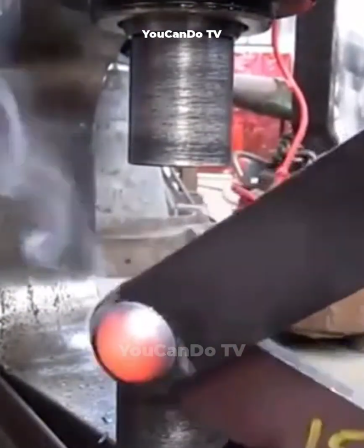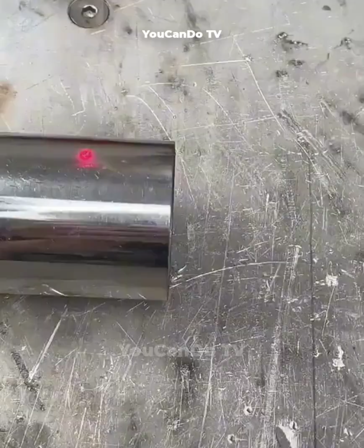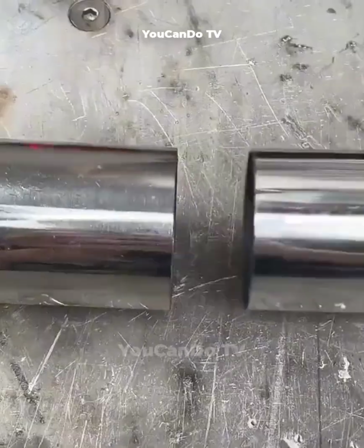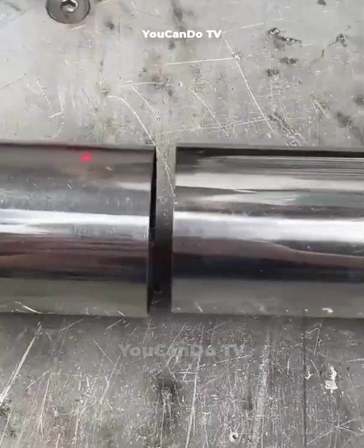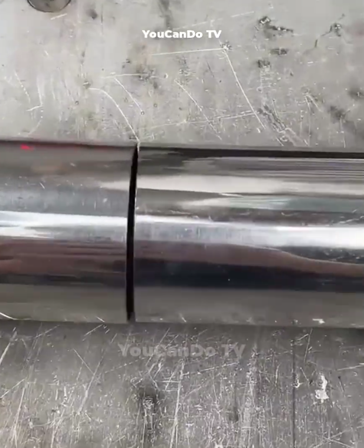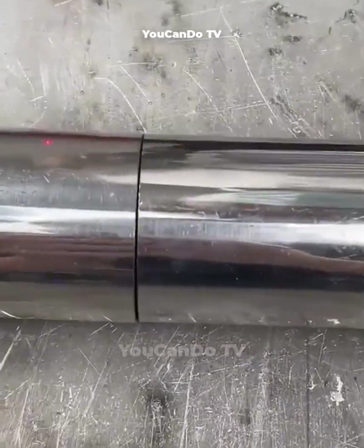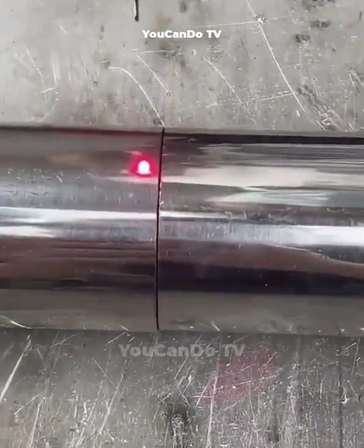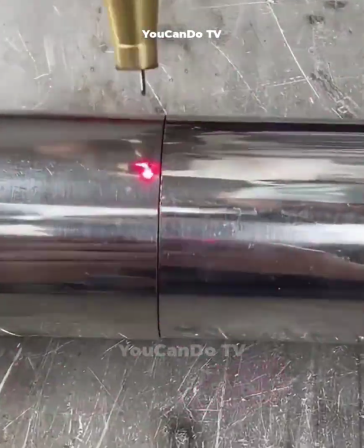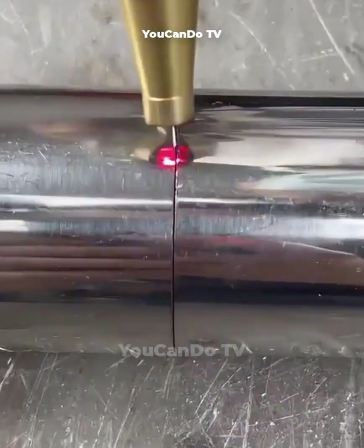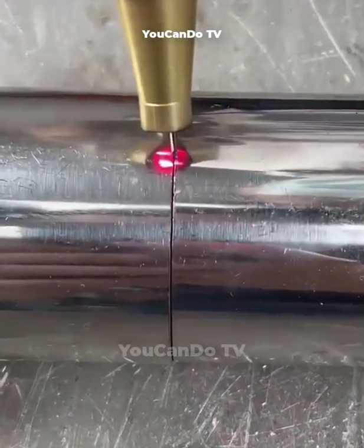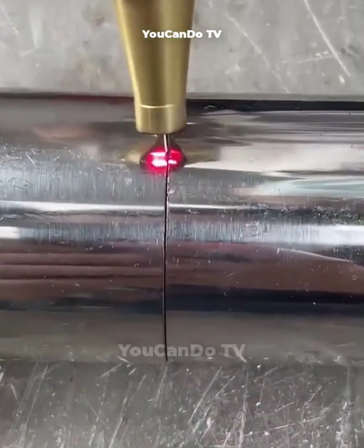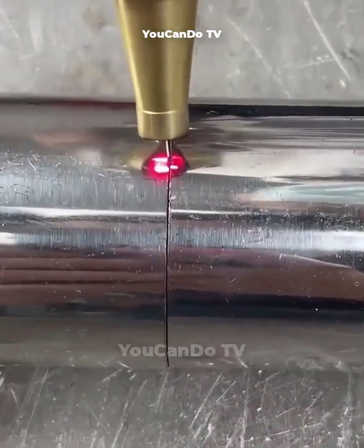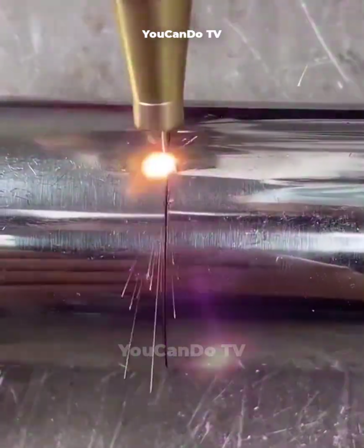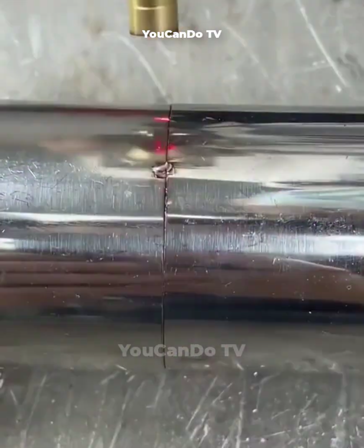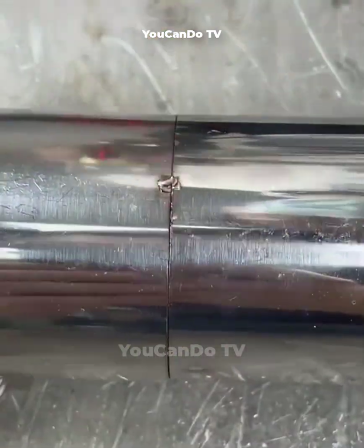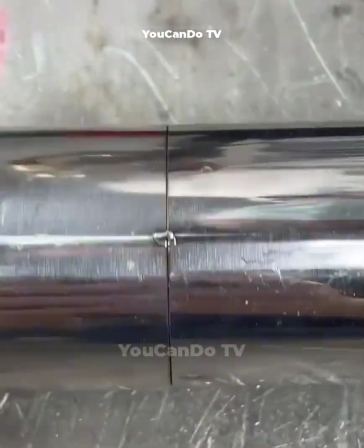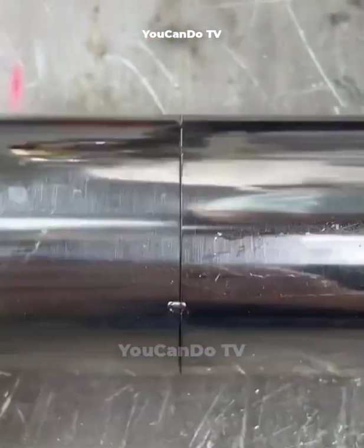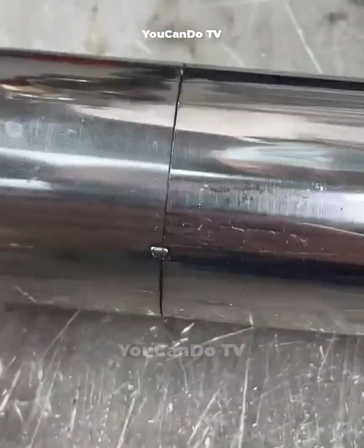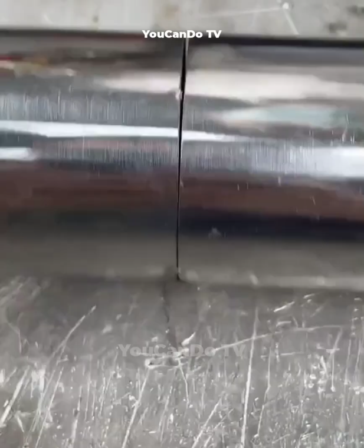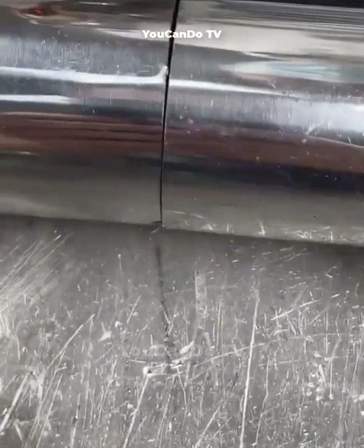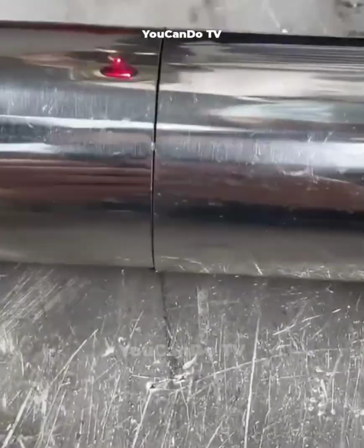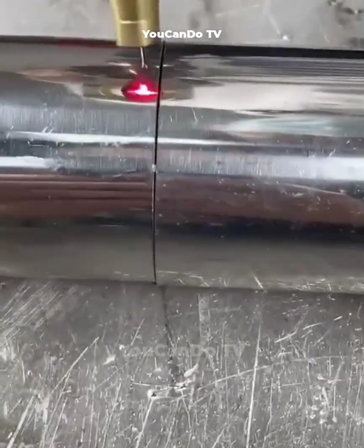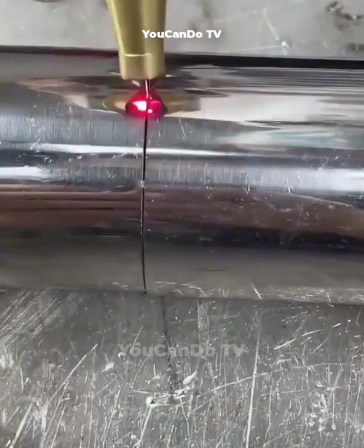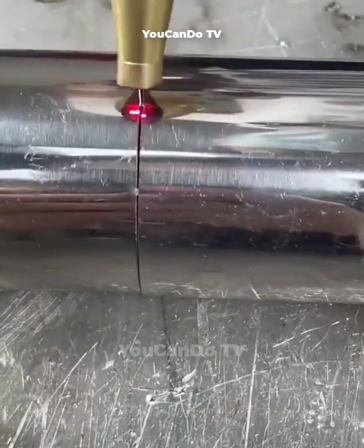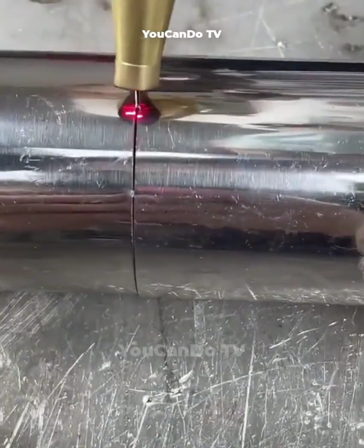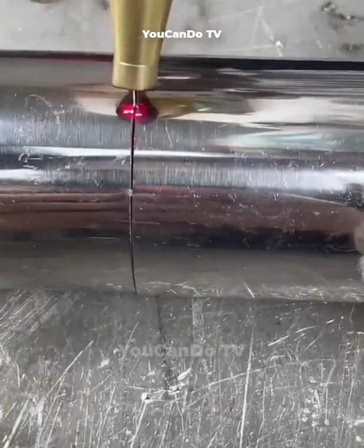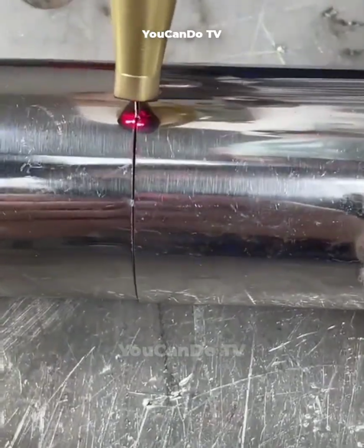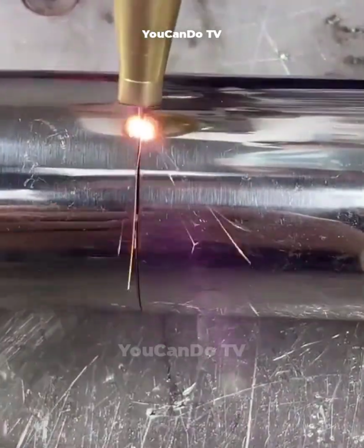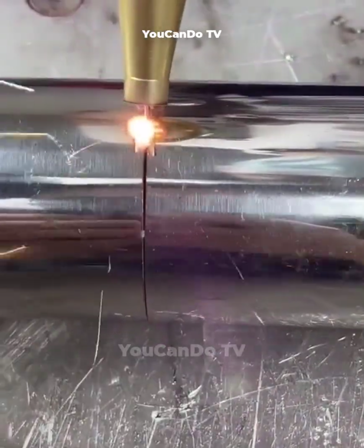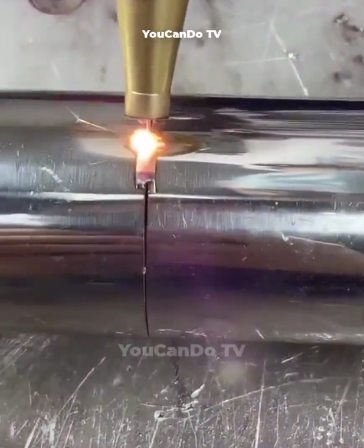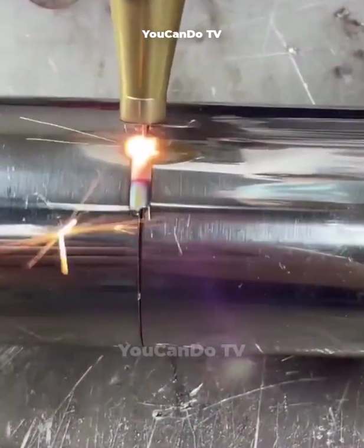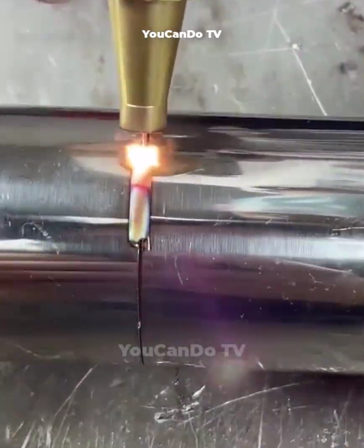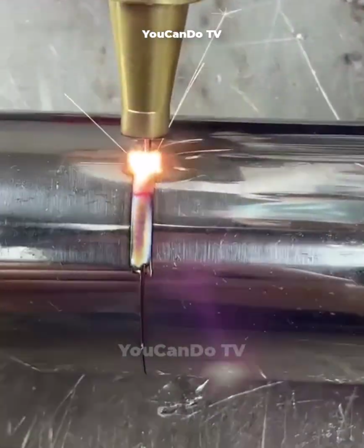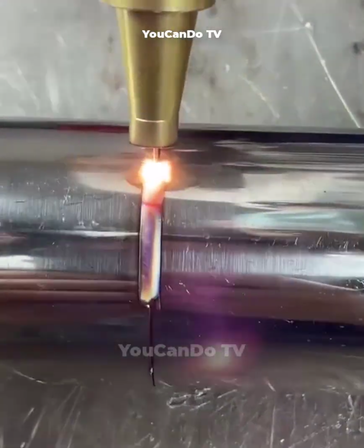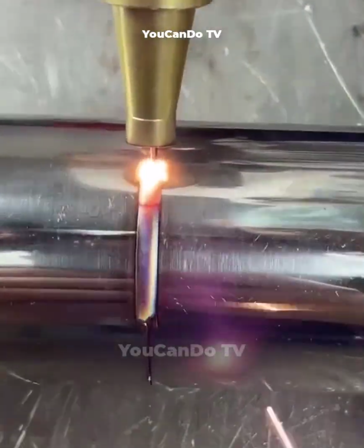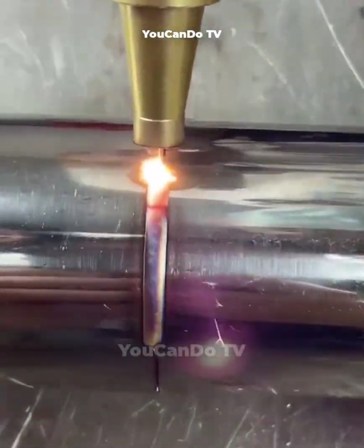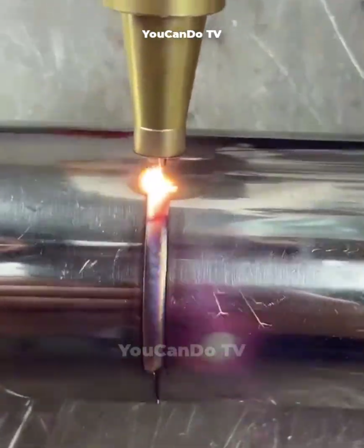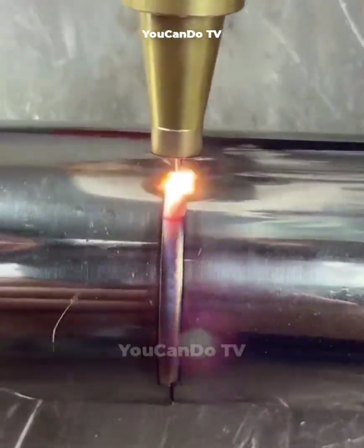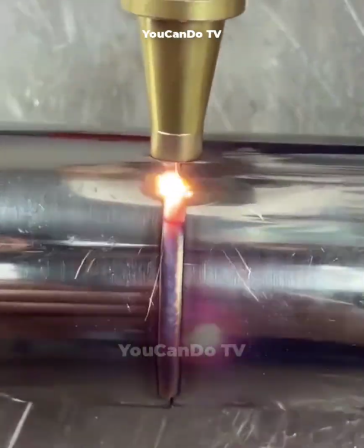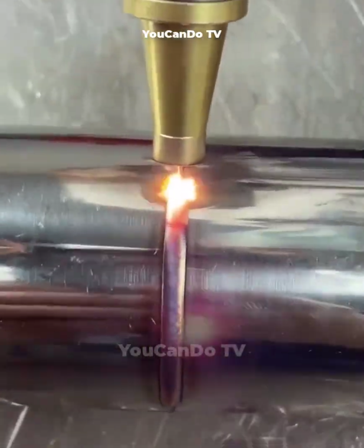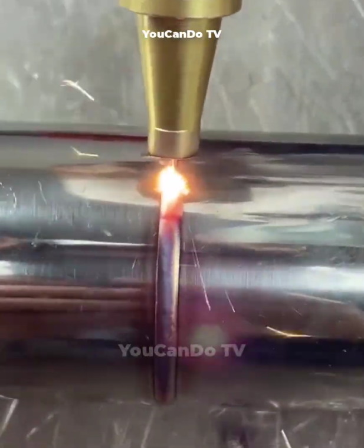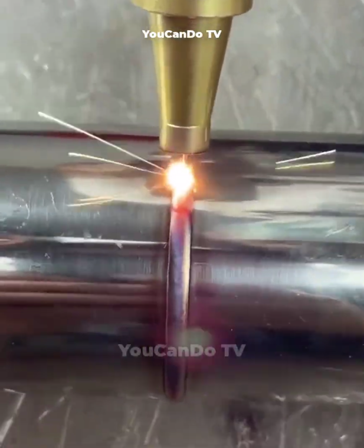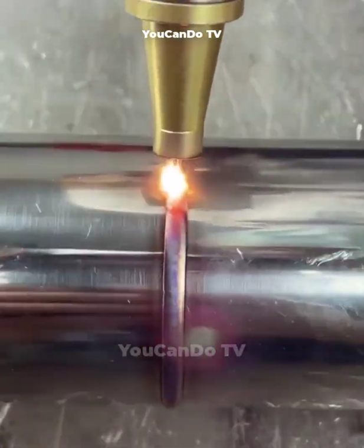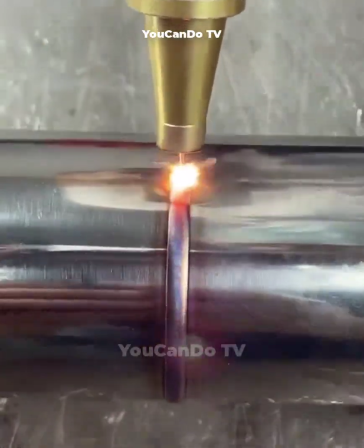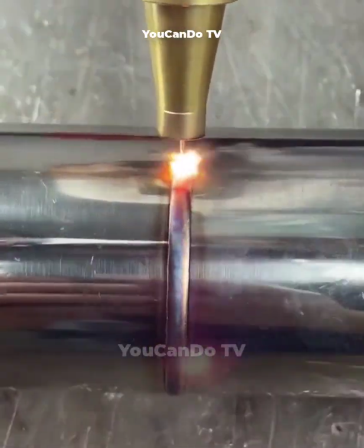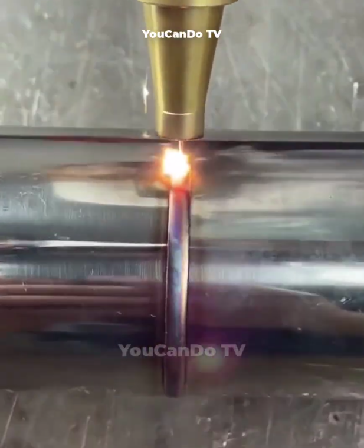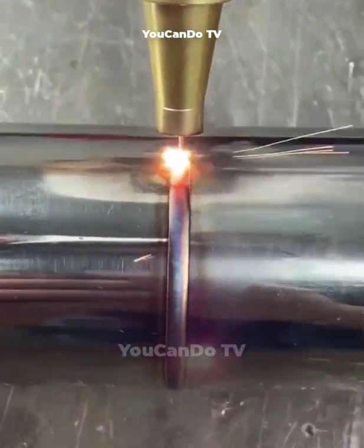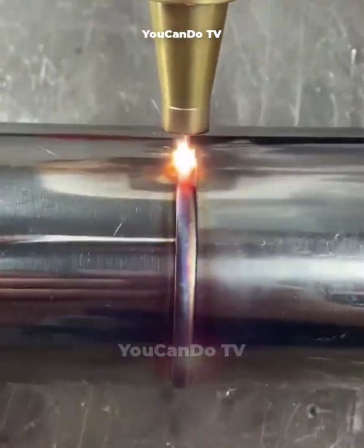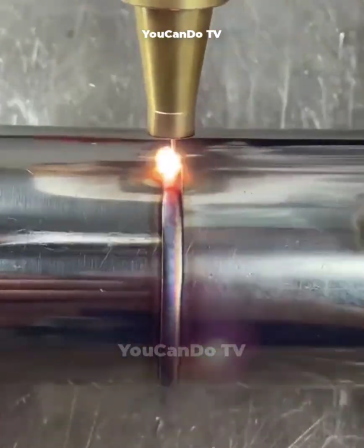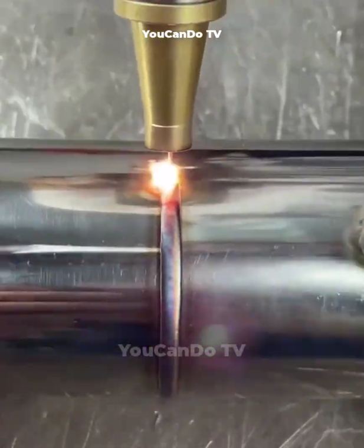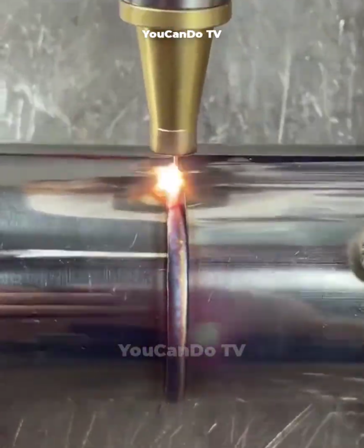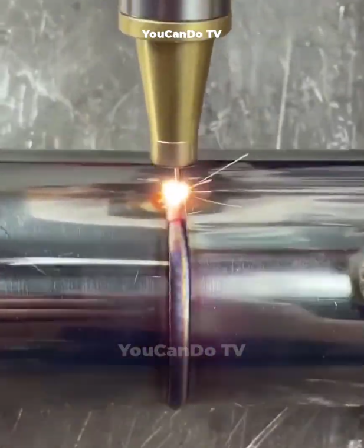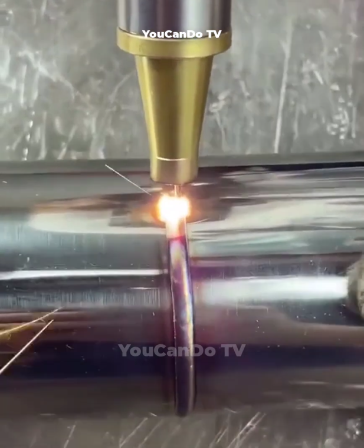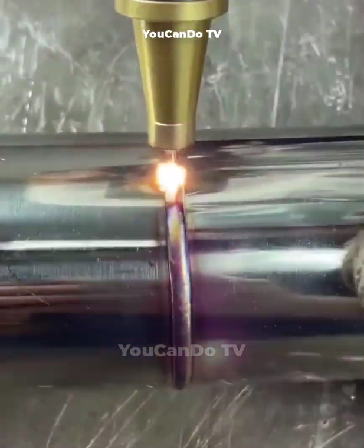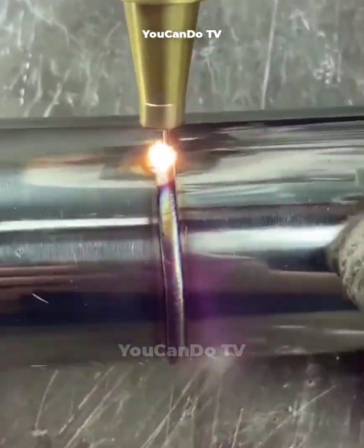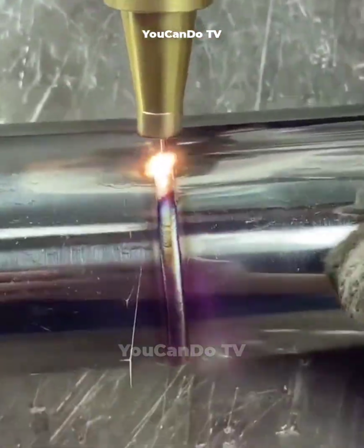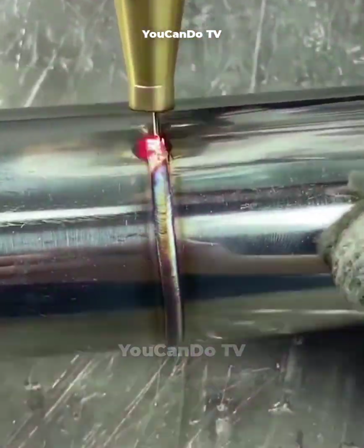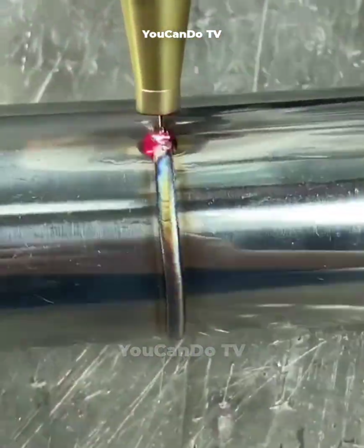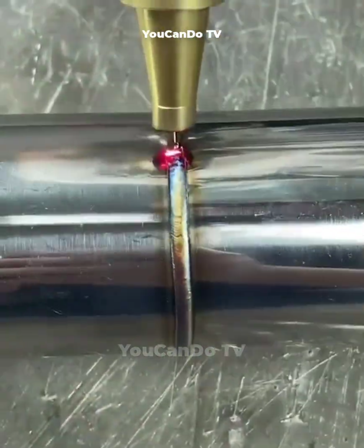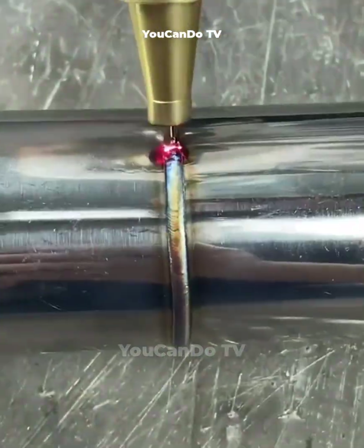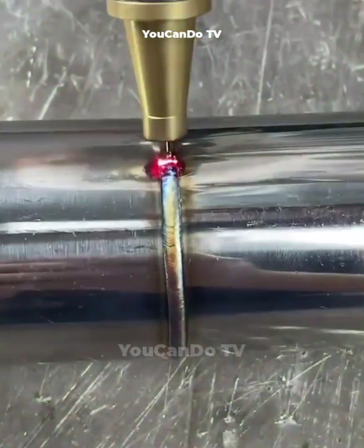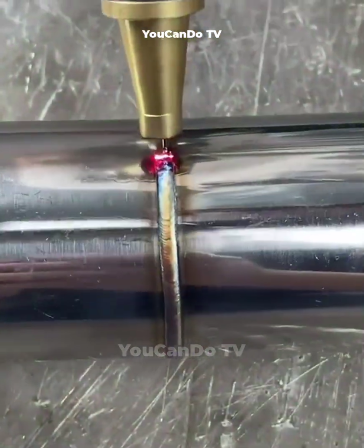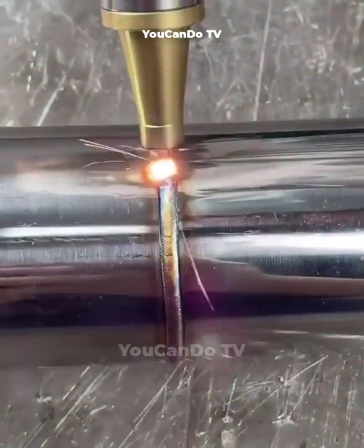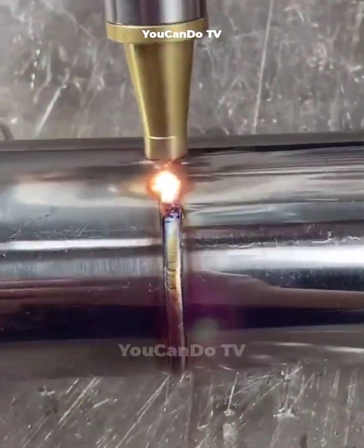This welder's welding skills are admirable. With just a few simple steps, he has completed the welding of two ends of stainless steel pipes.